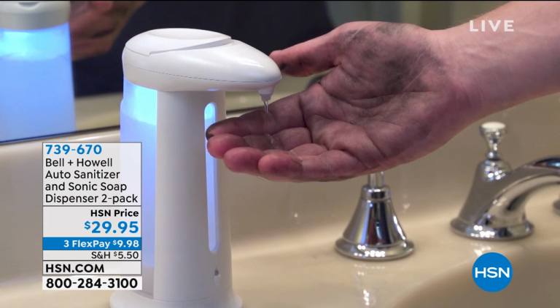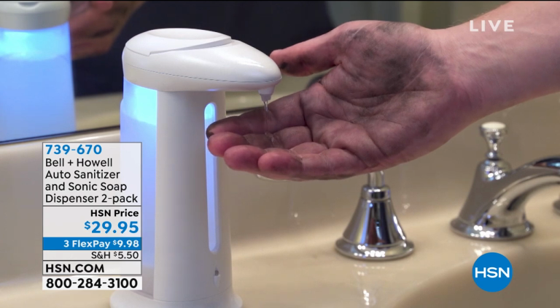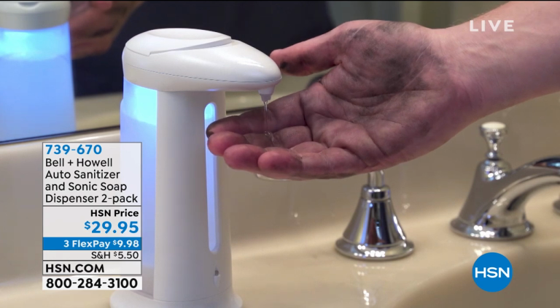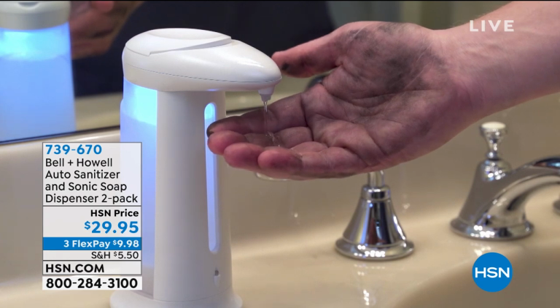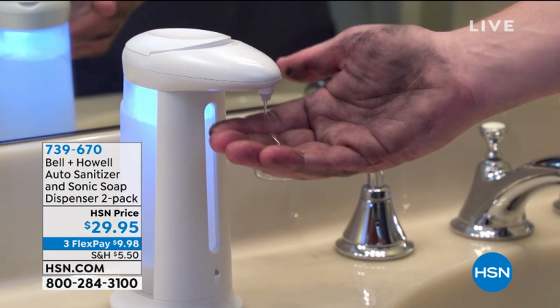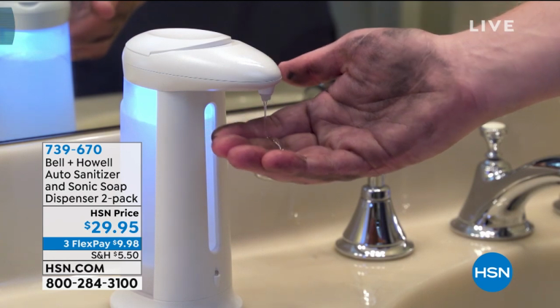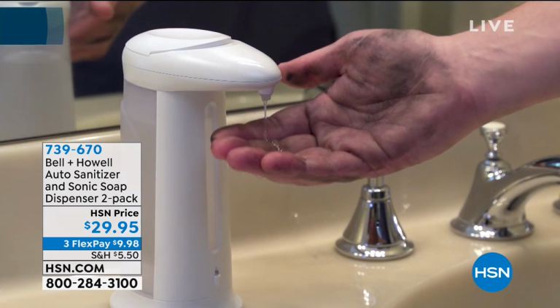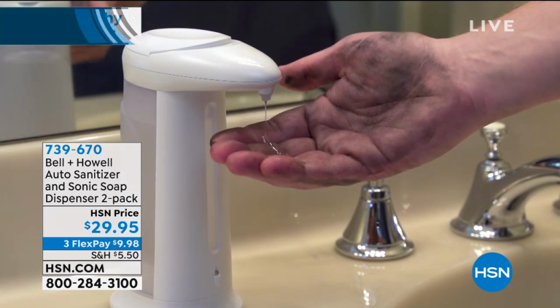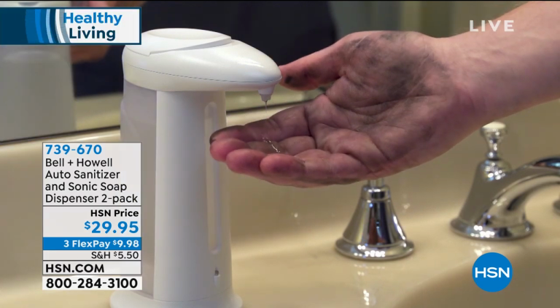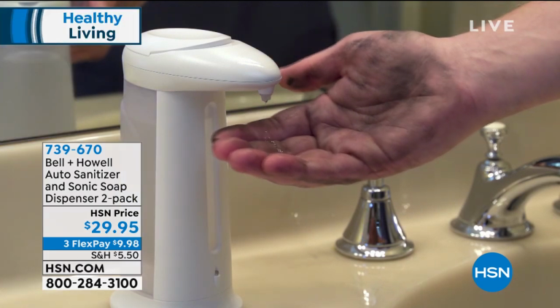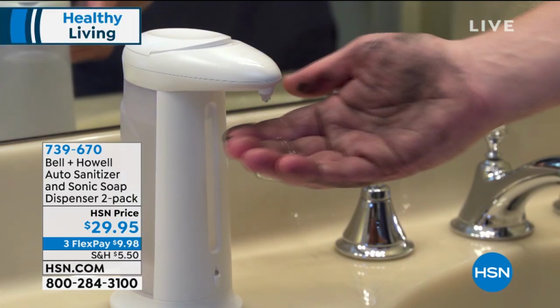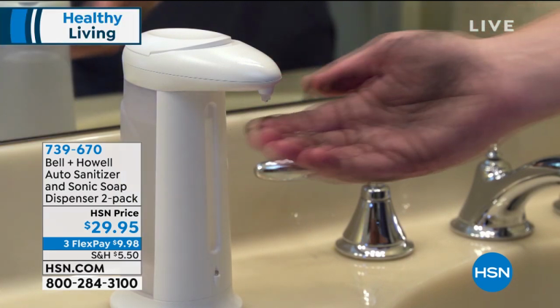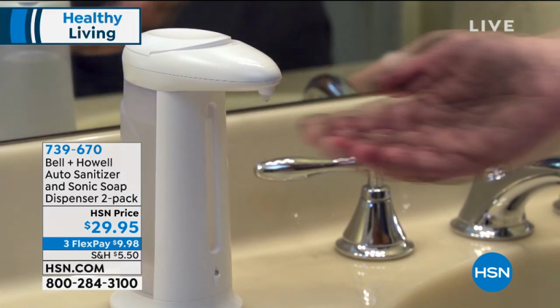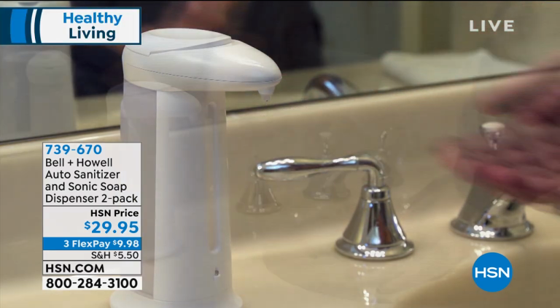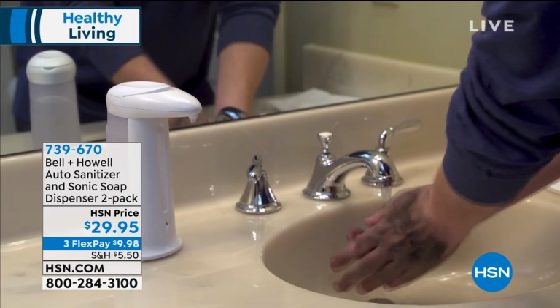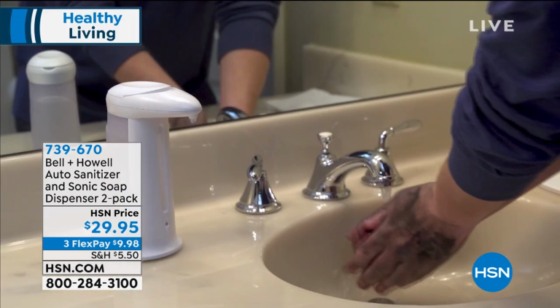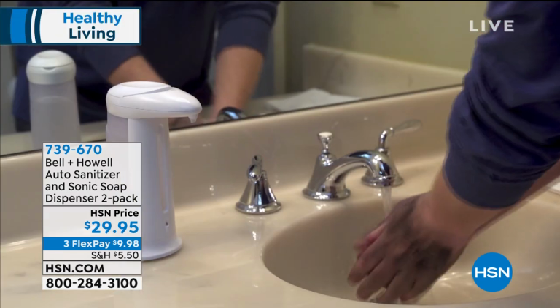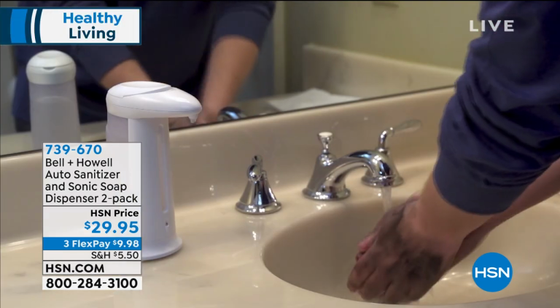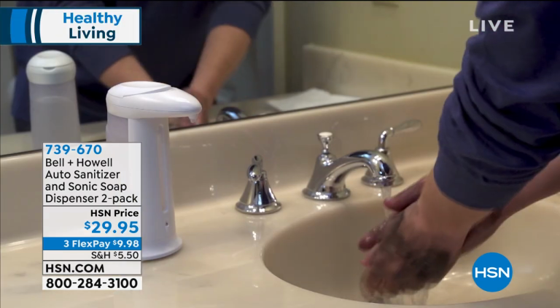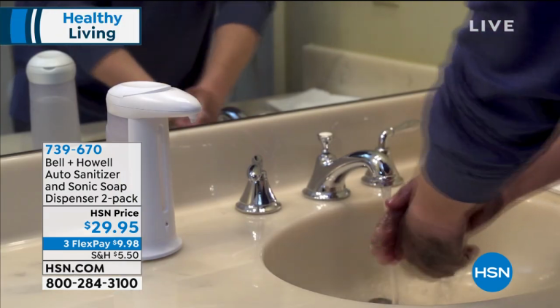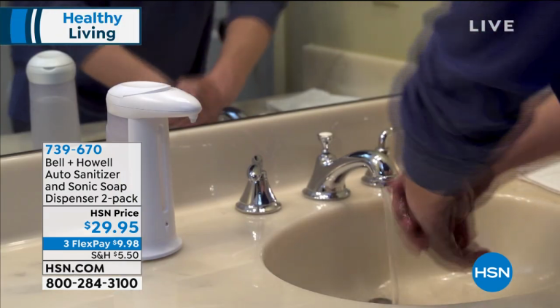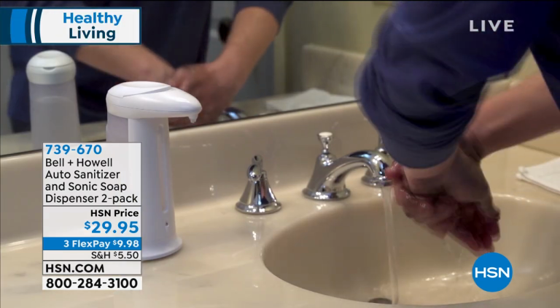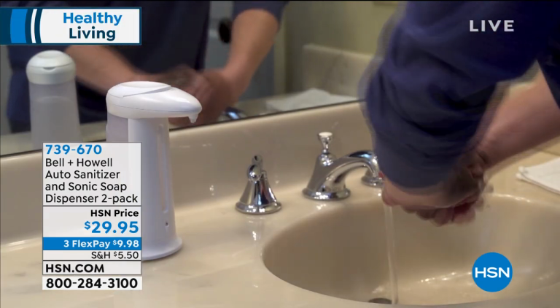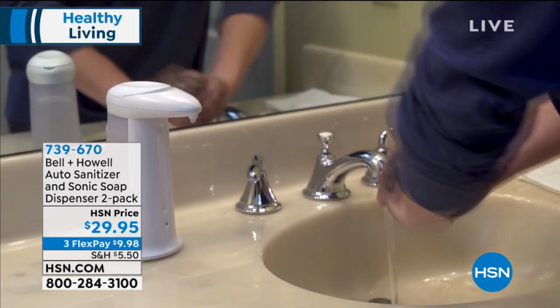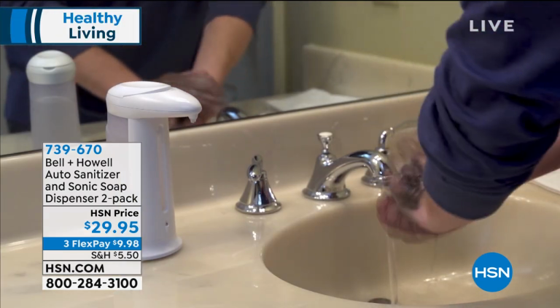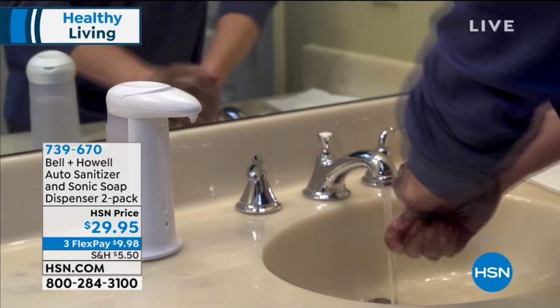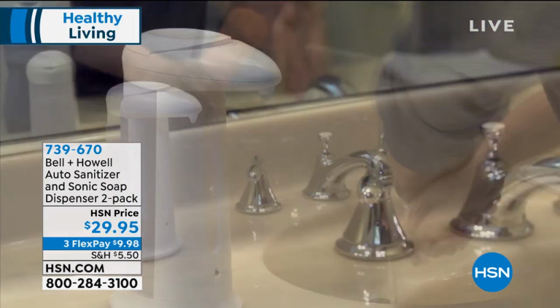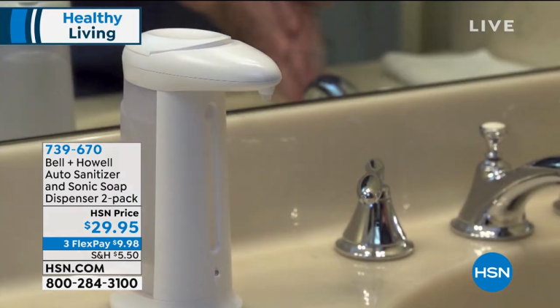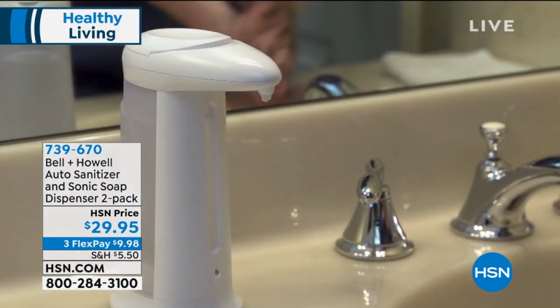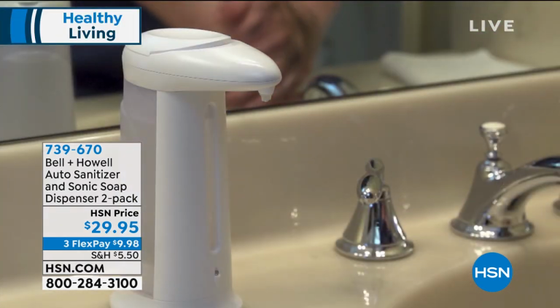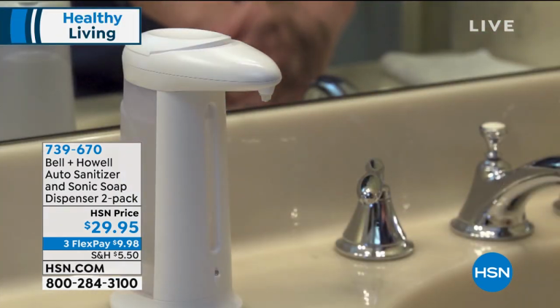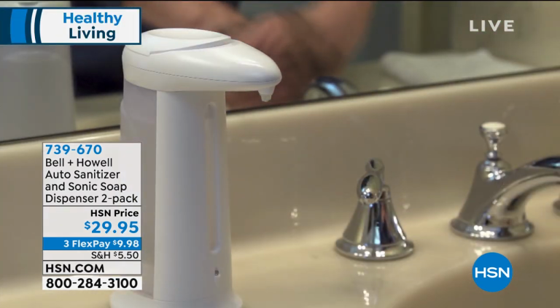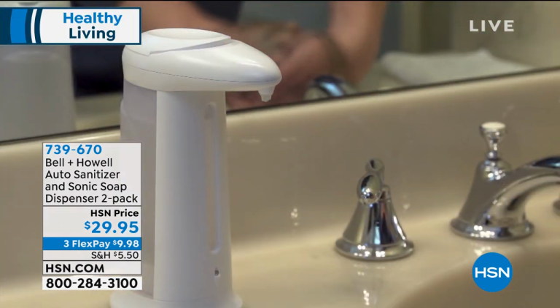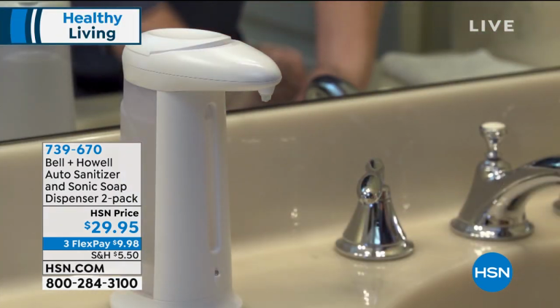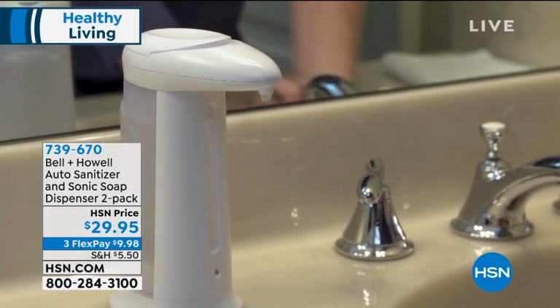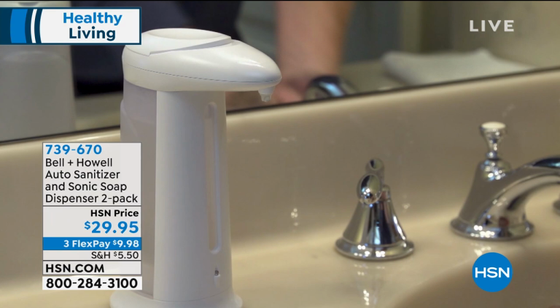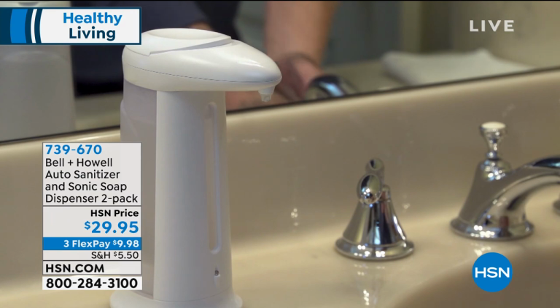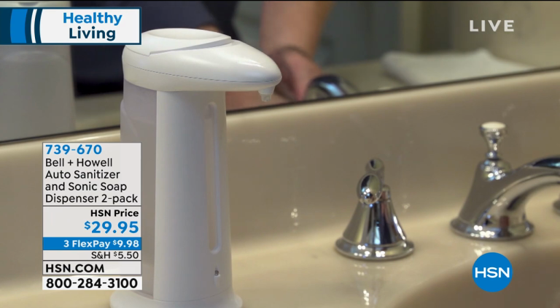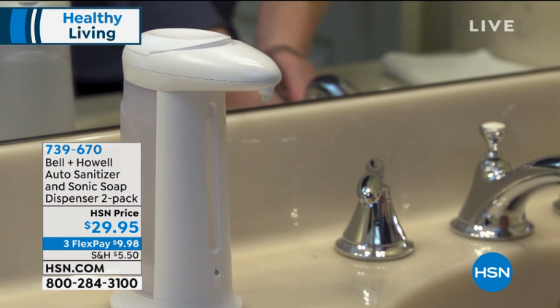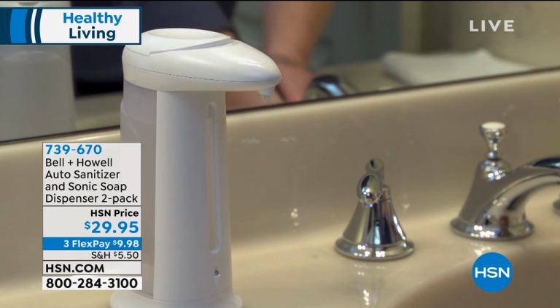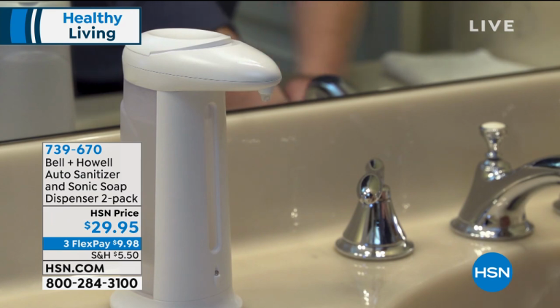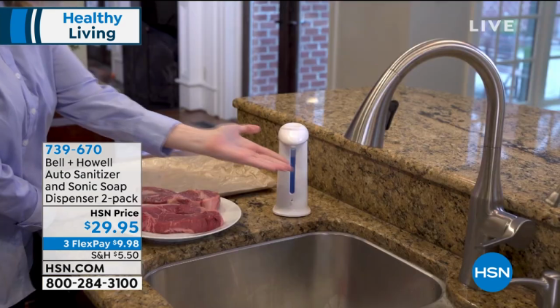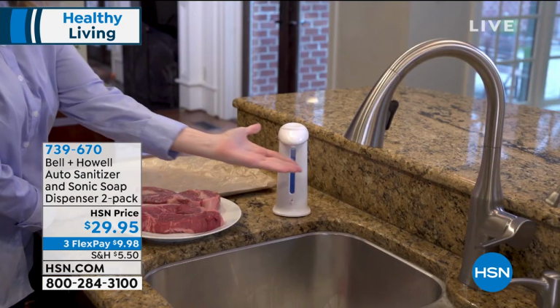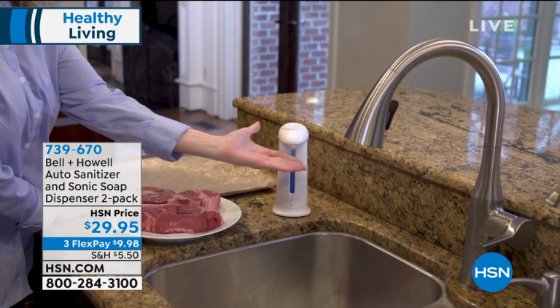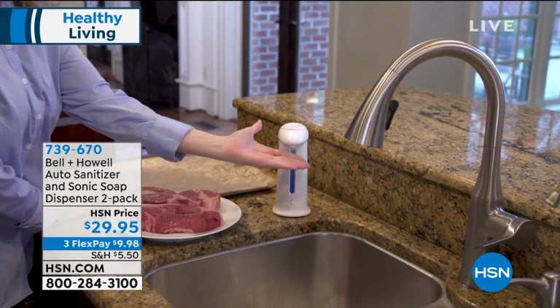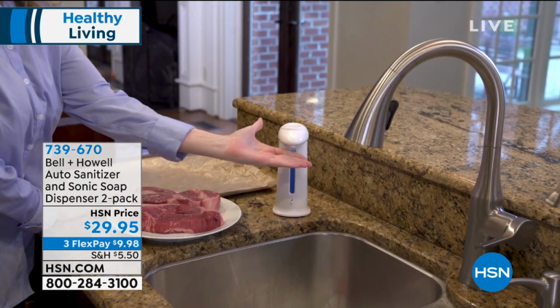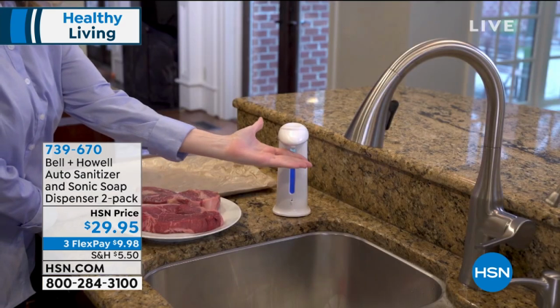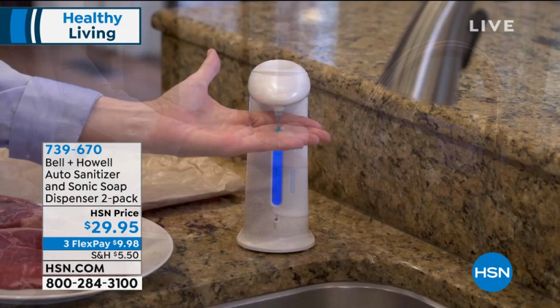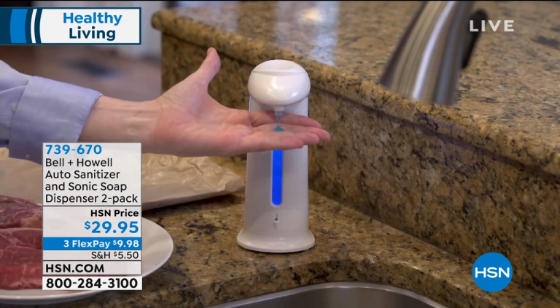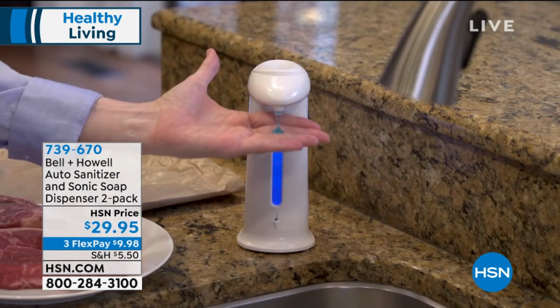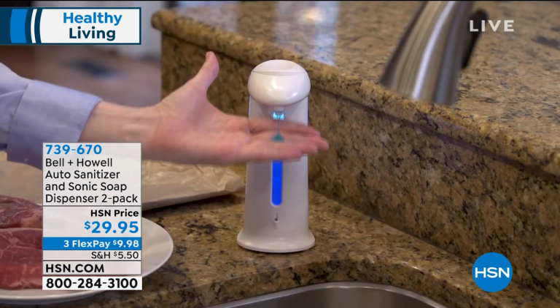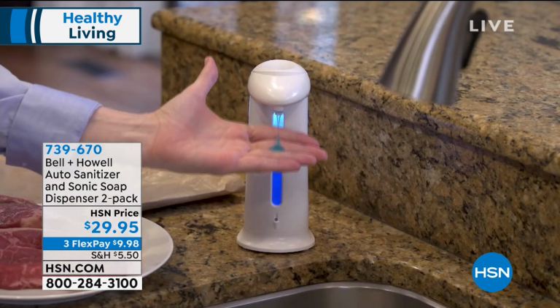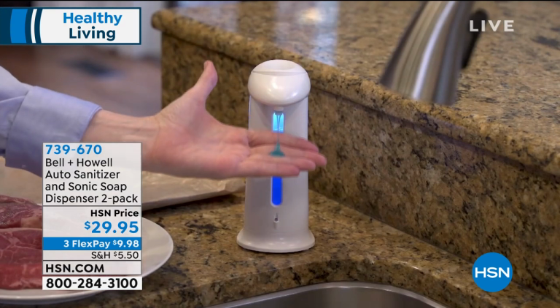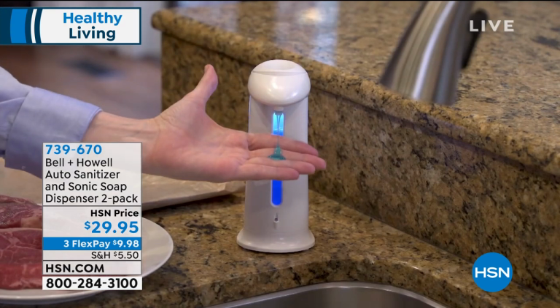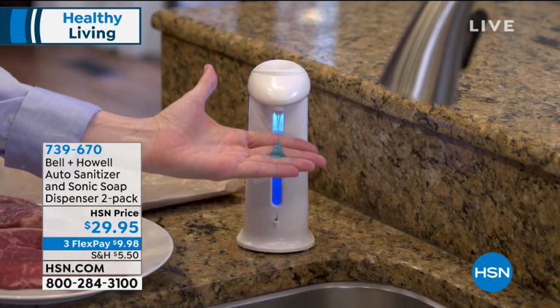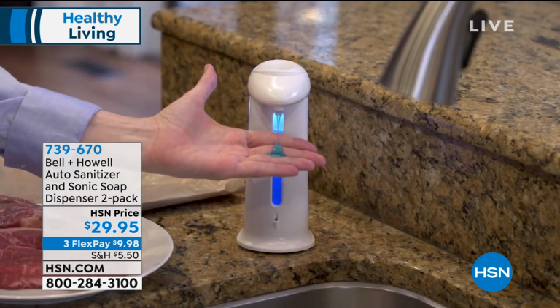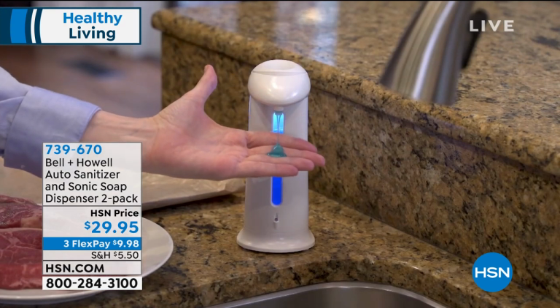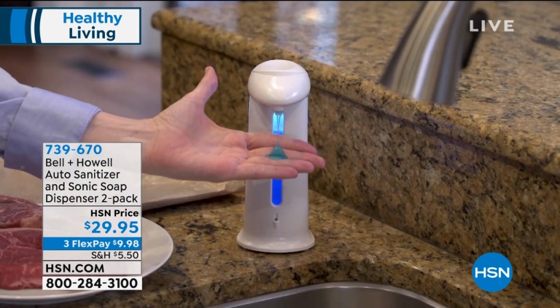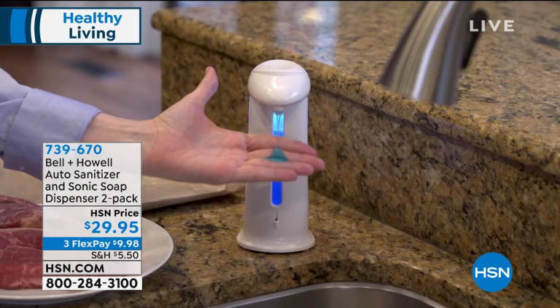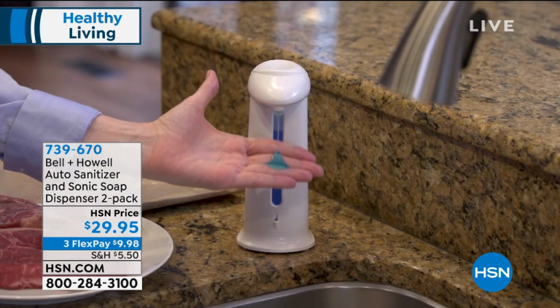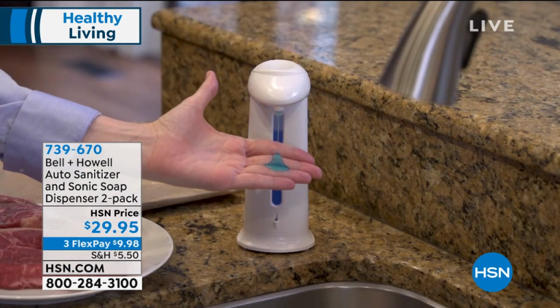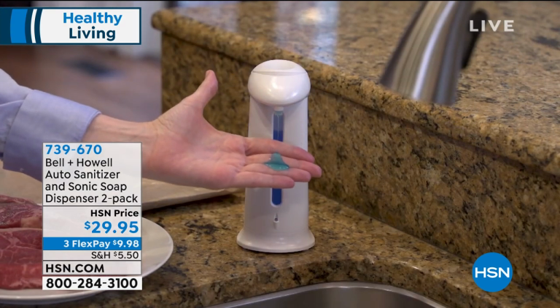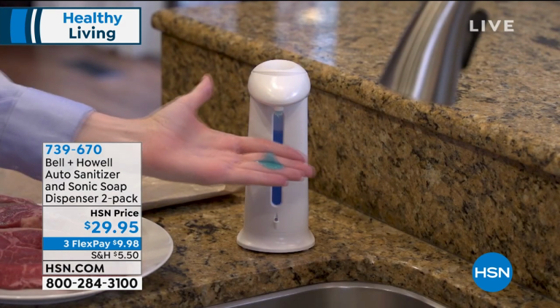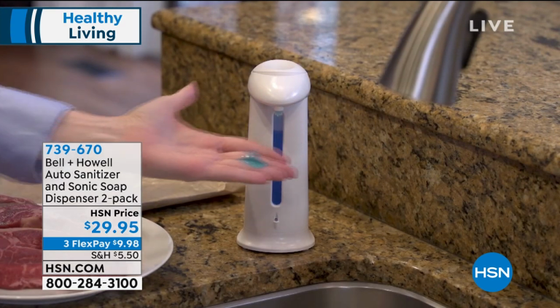This is the way of the world. Here at HSN they install touch-free dispensers, even for the paper towel rolls.